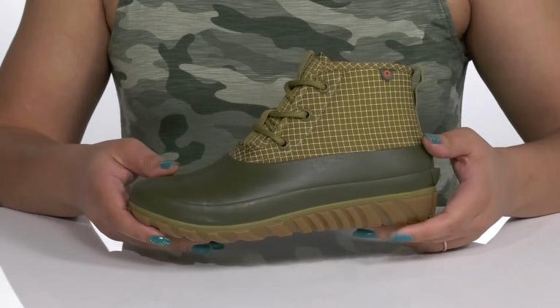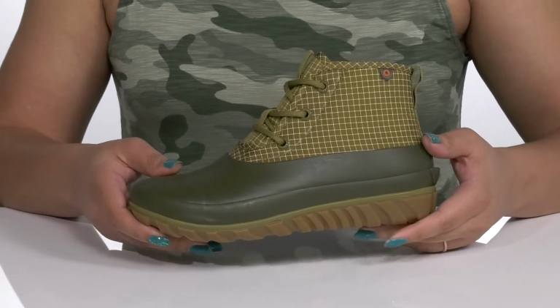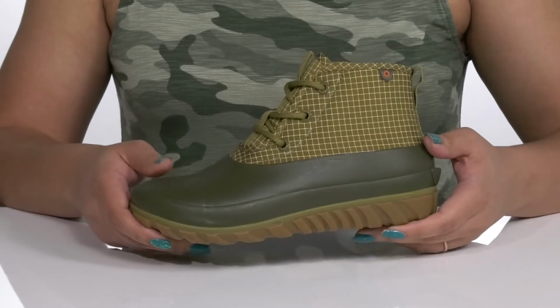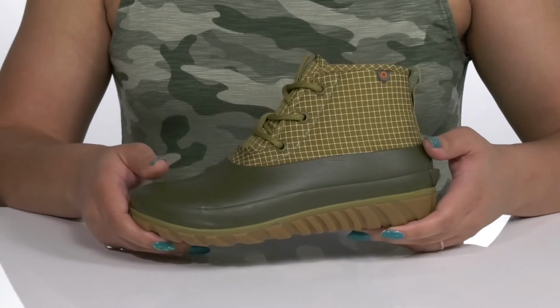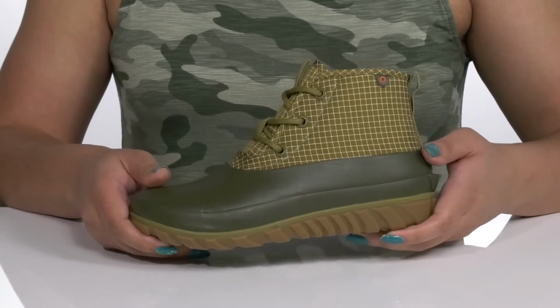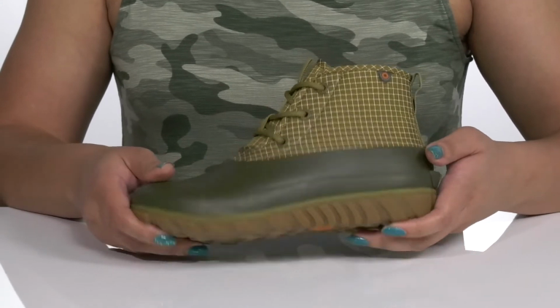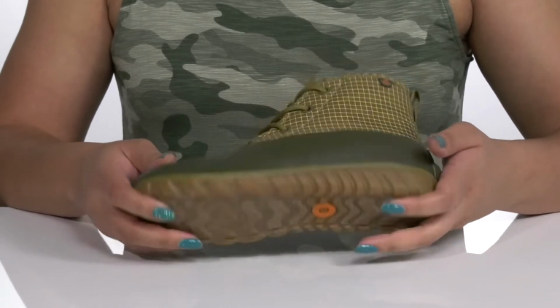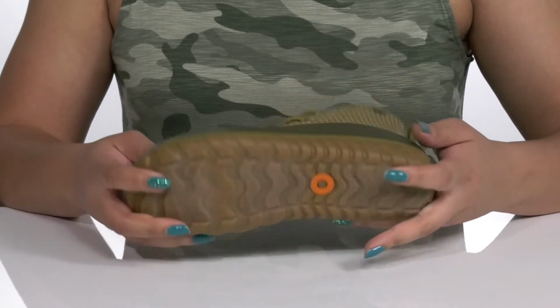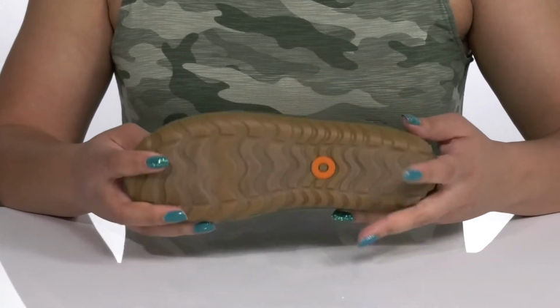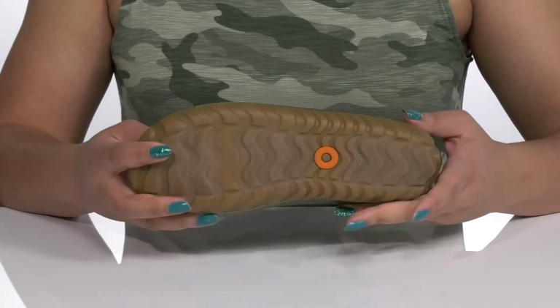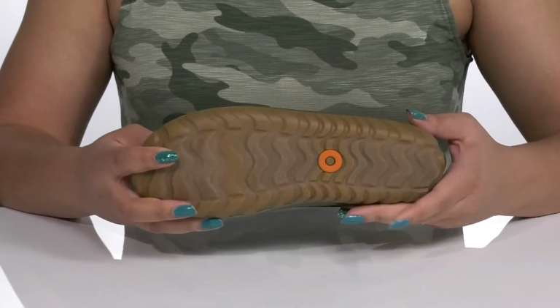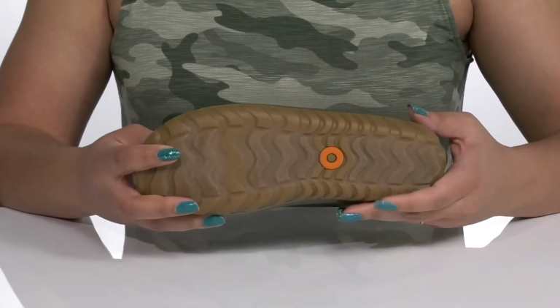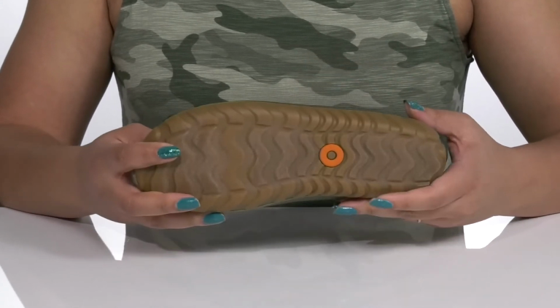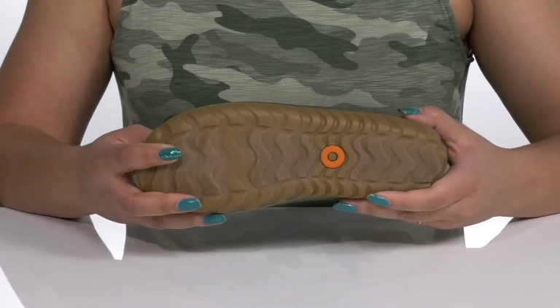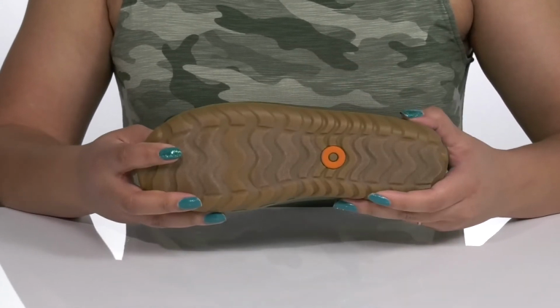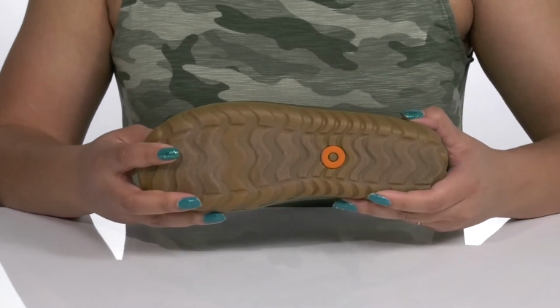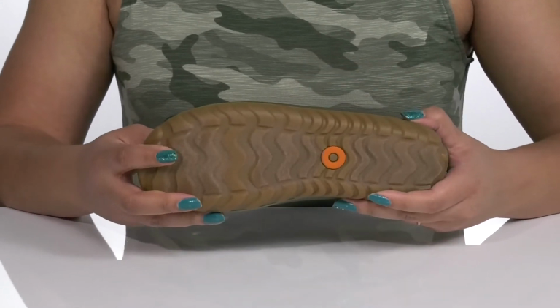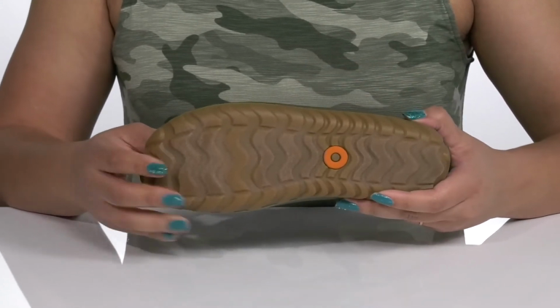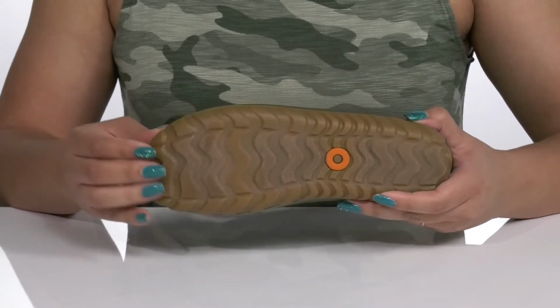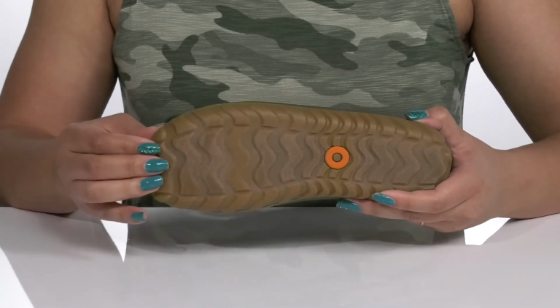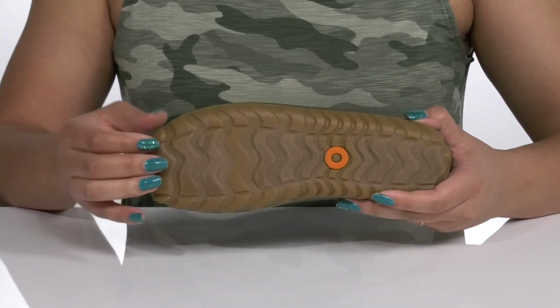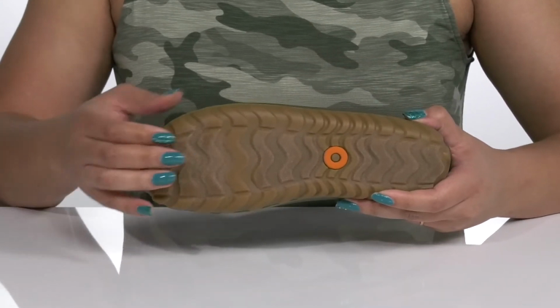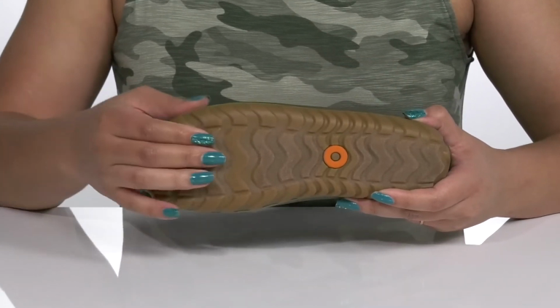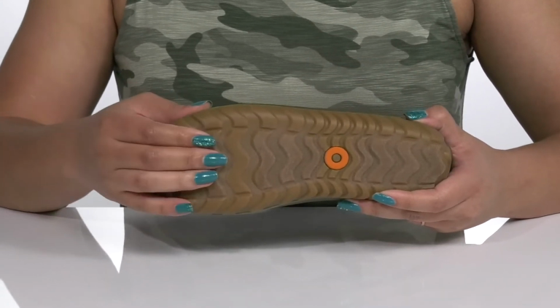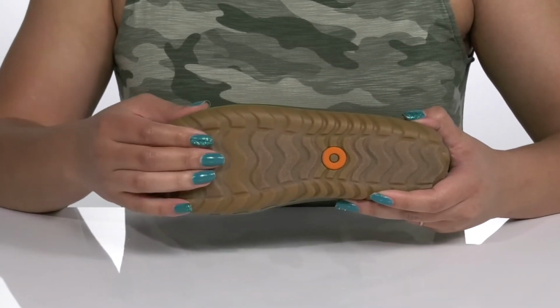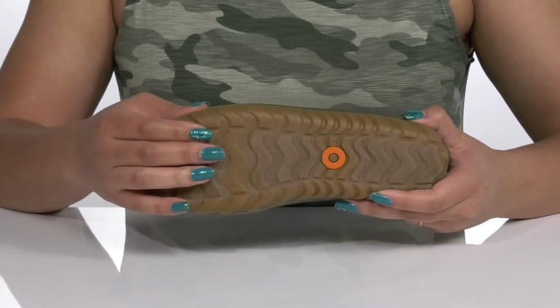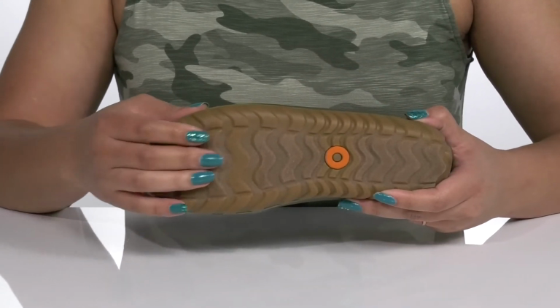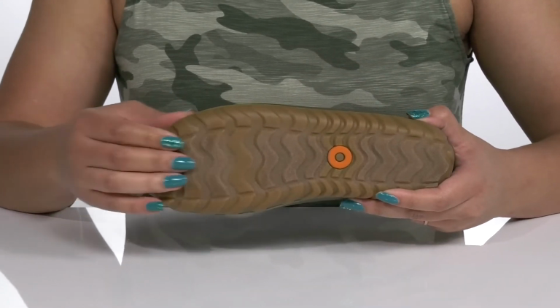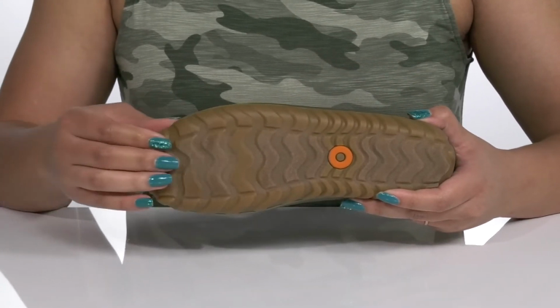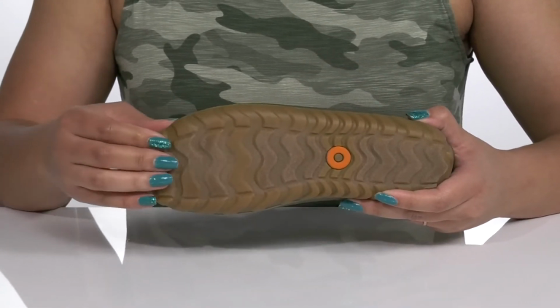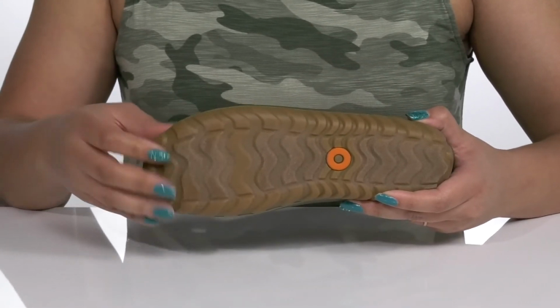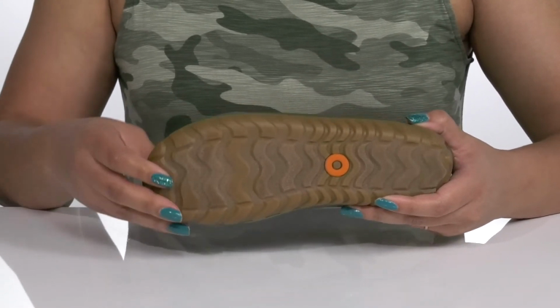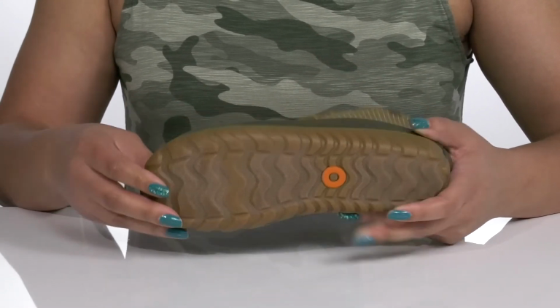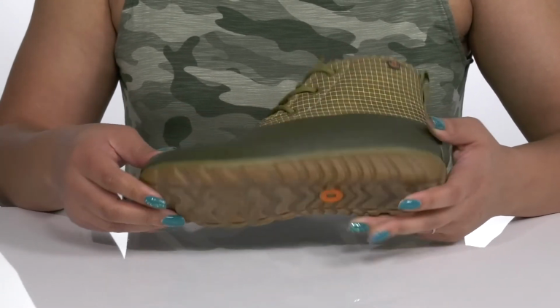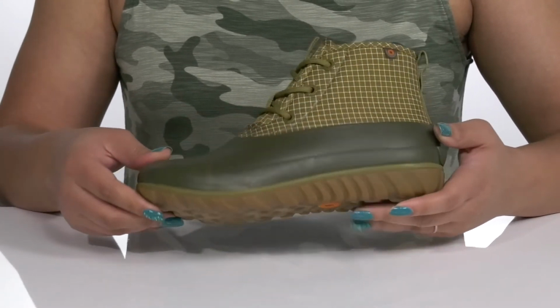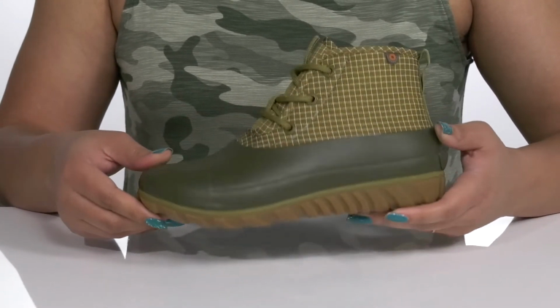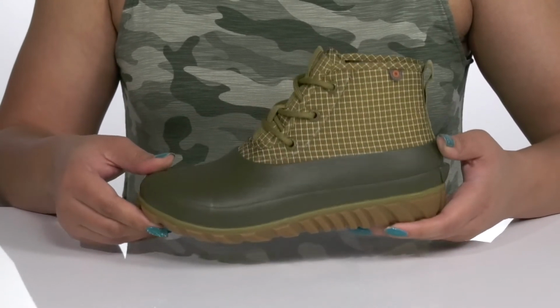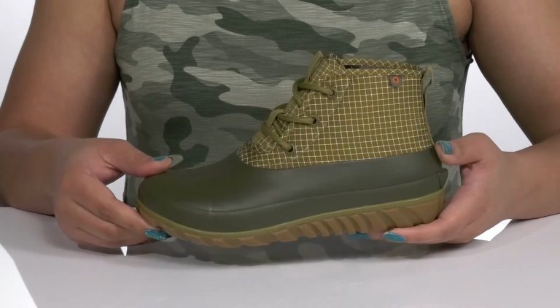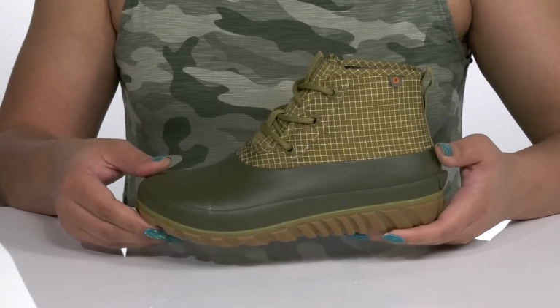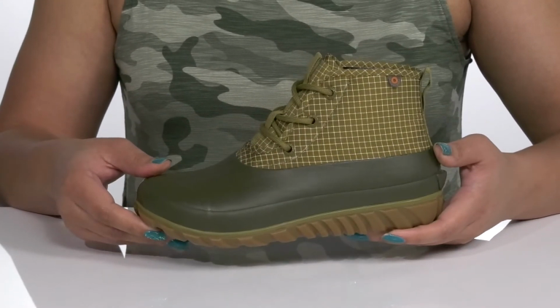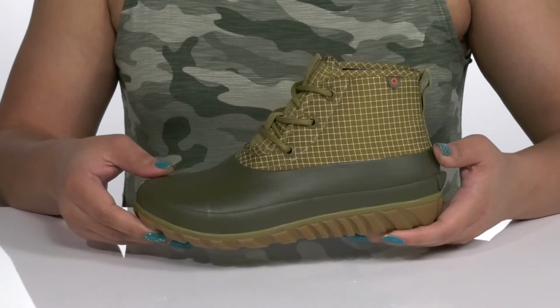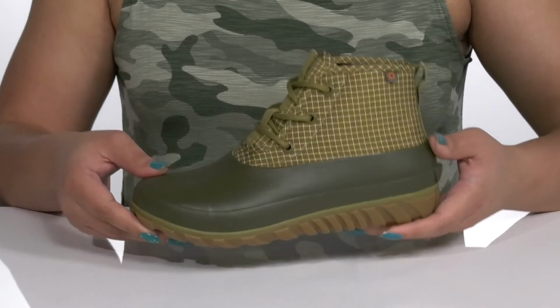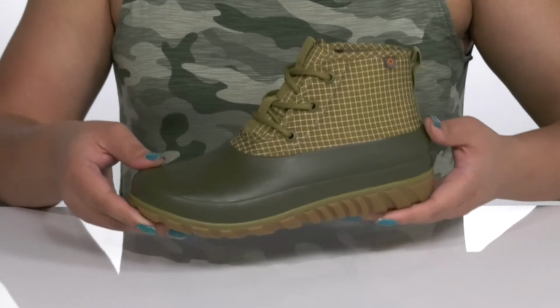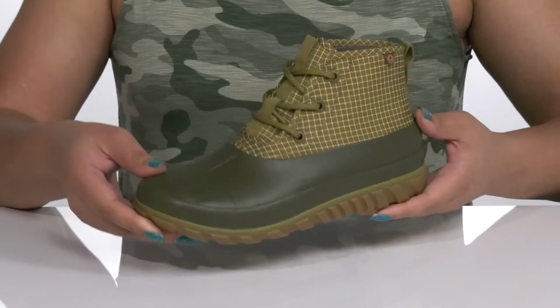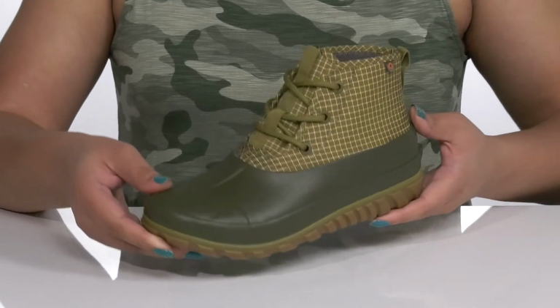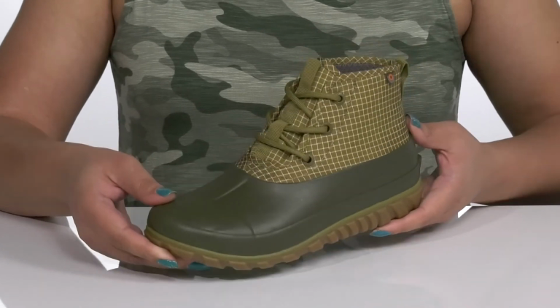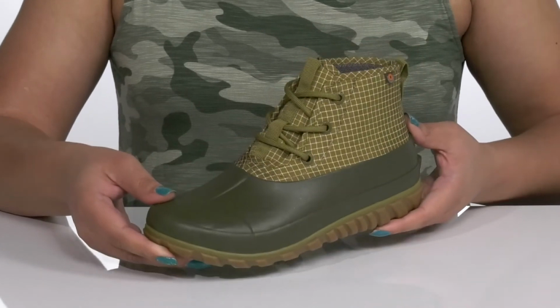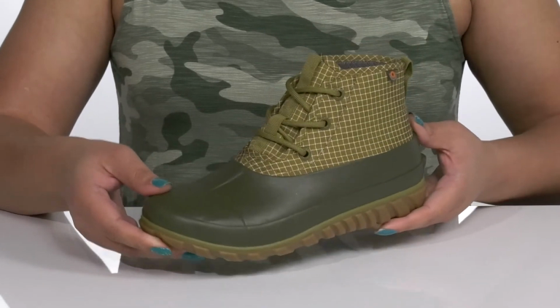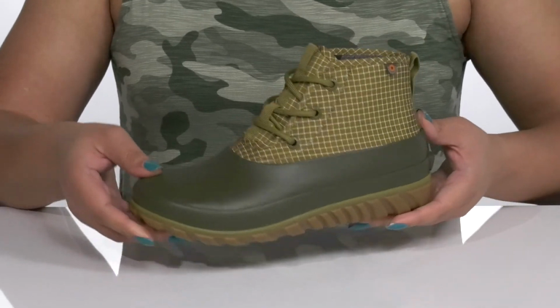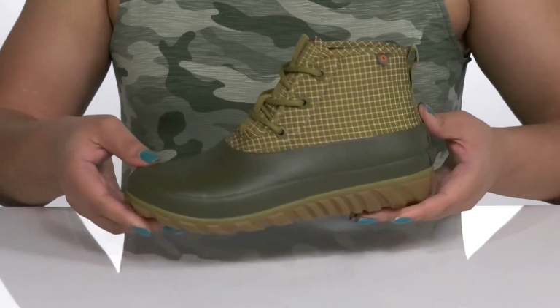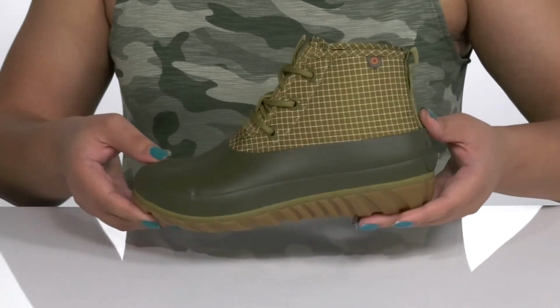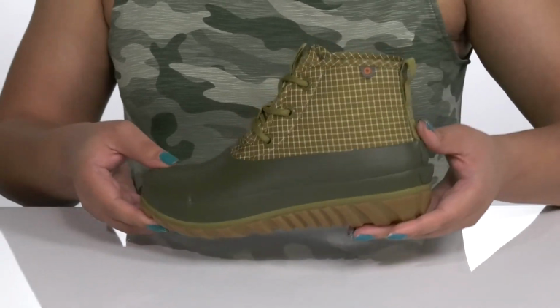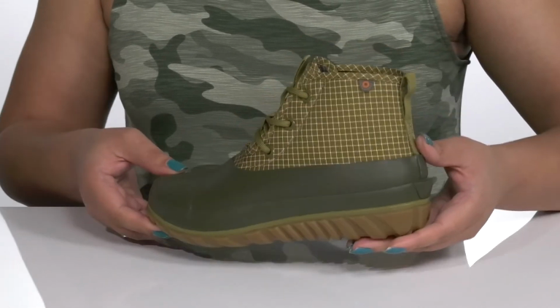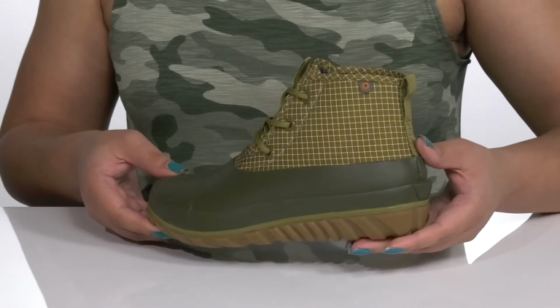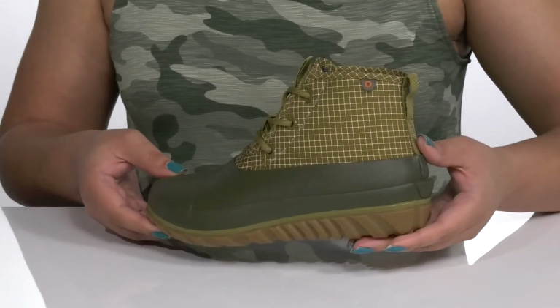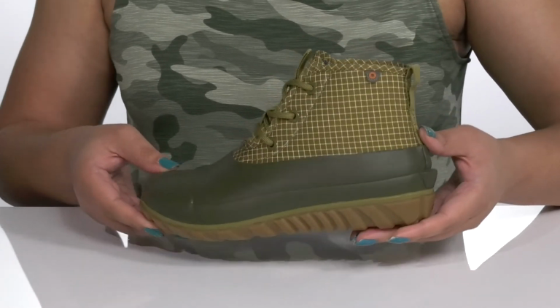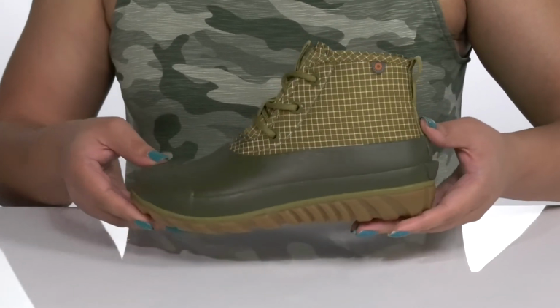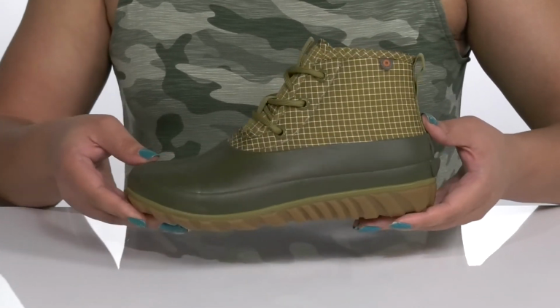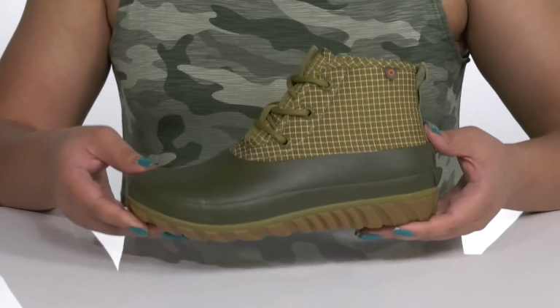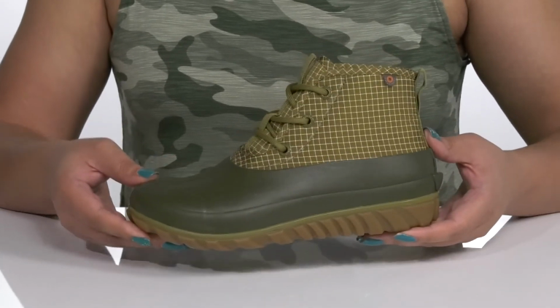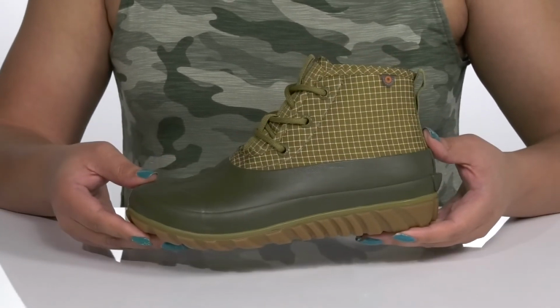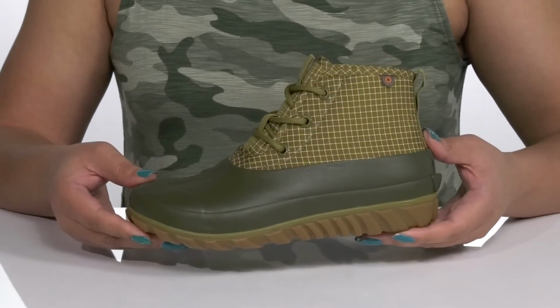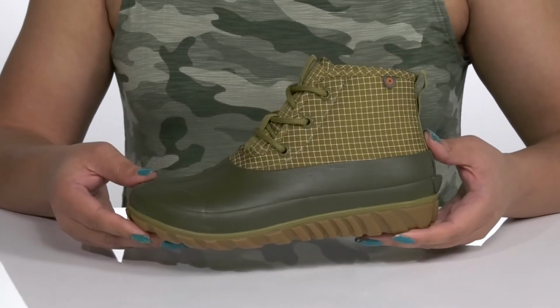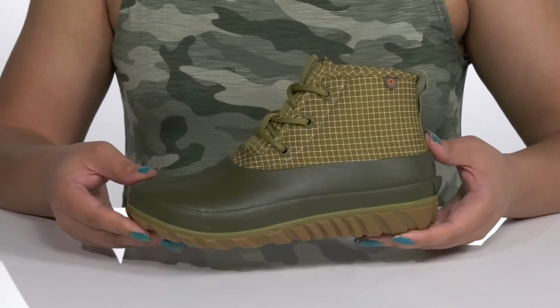It's all on top of a durable rubber outsole that is dual textured for traction and grip. Make these your go-to pair for wet and rainy days.